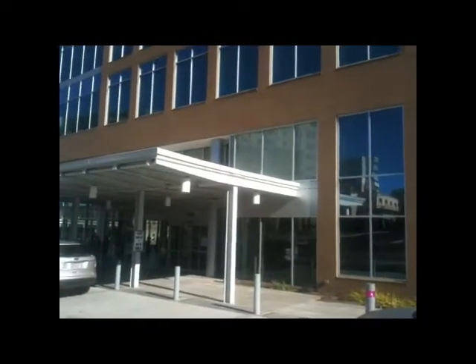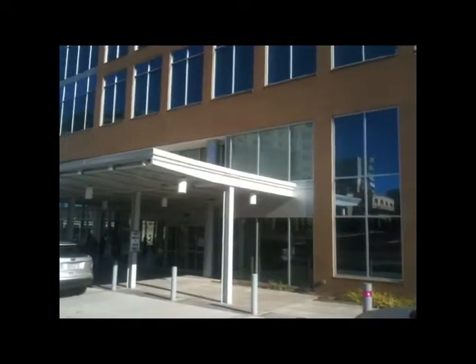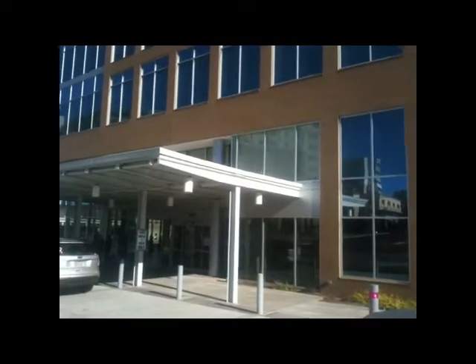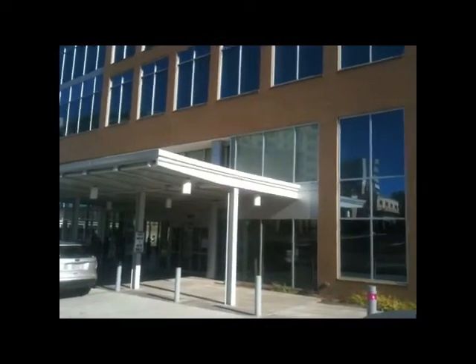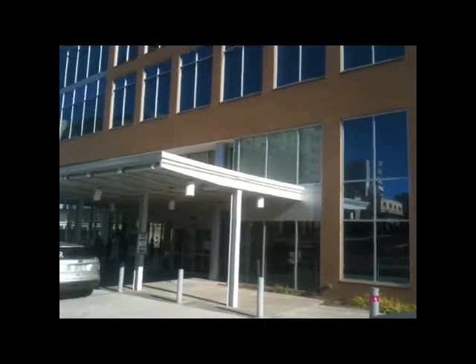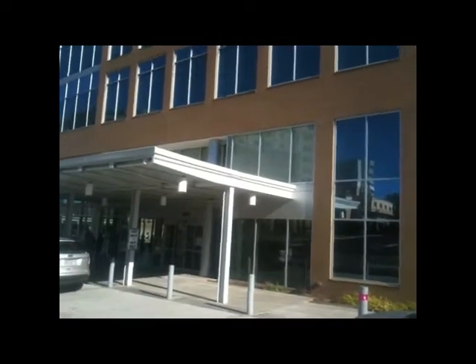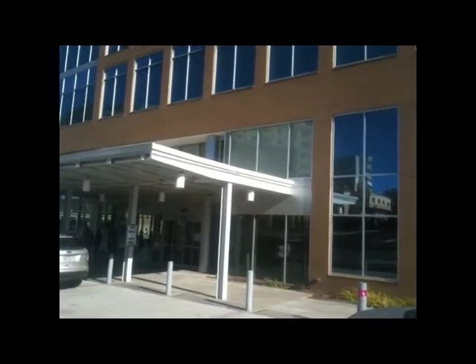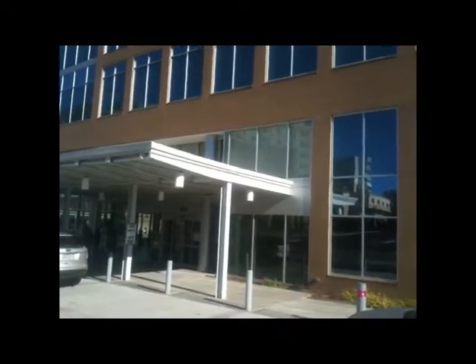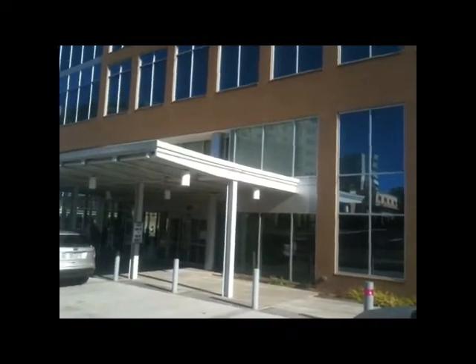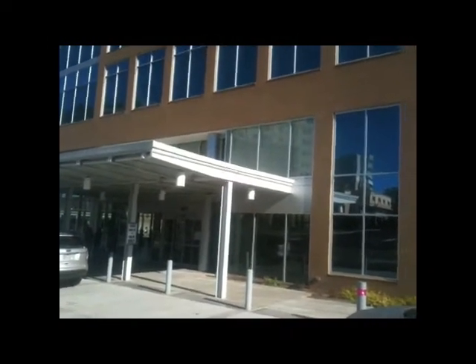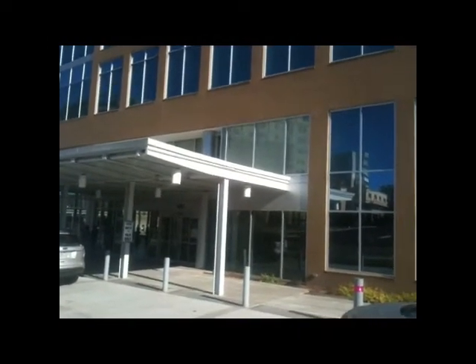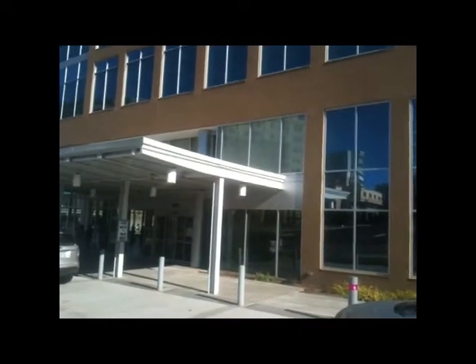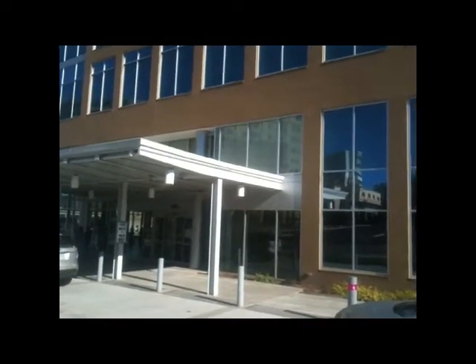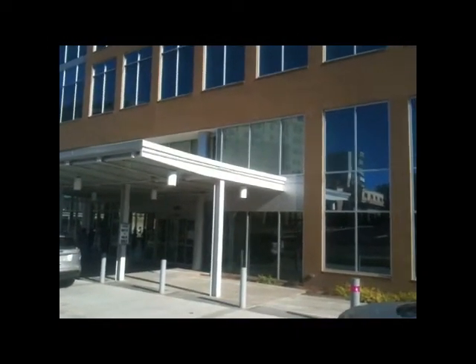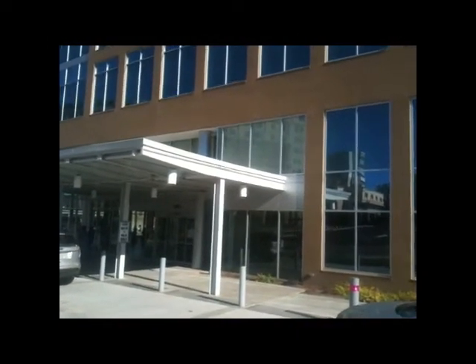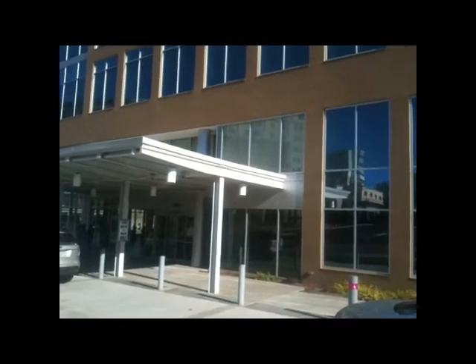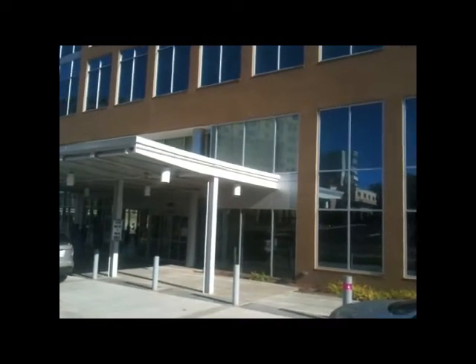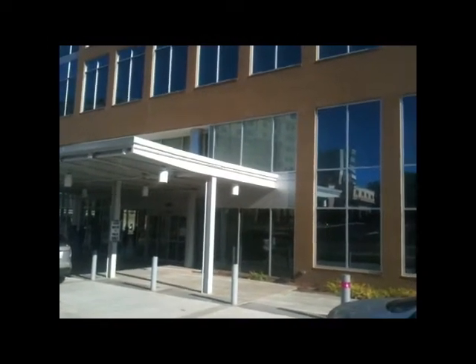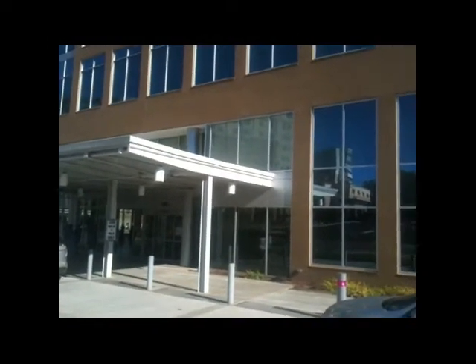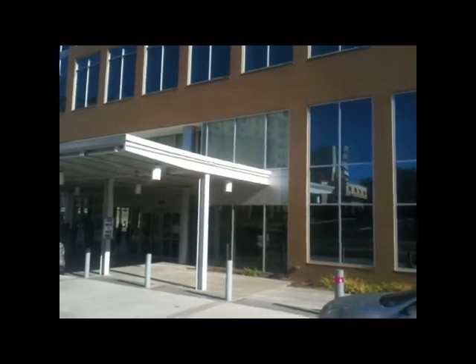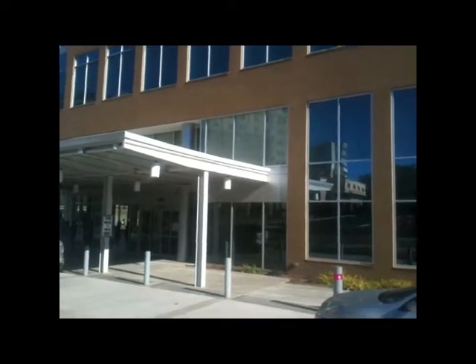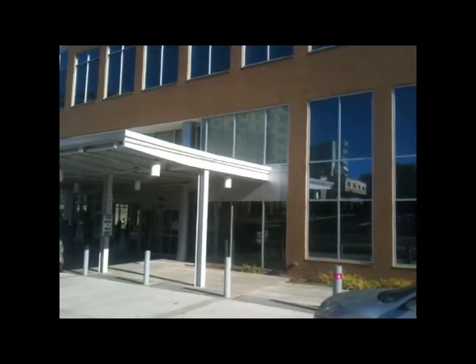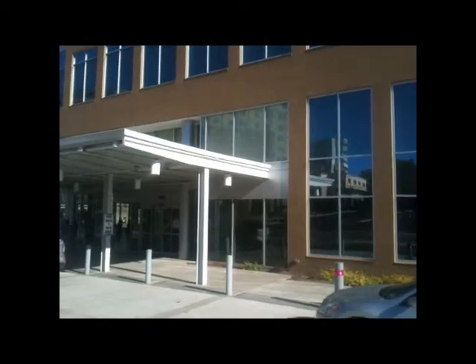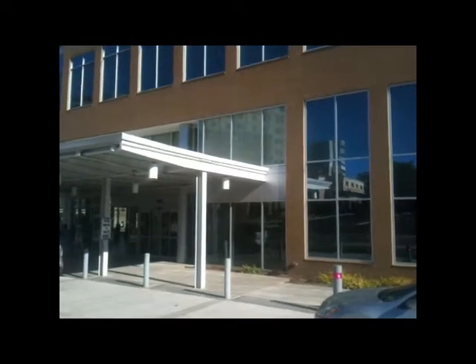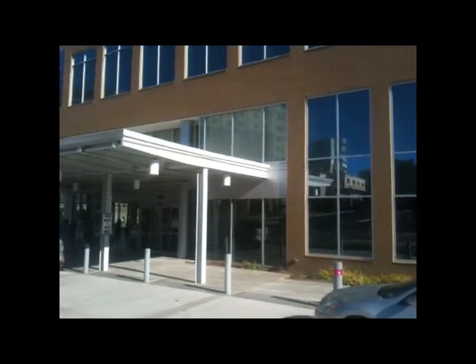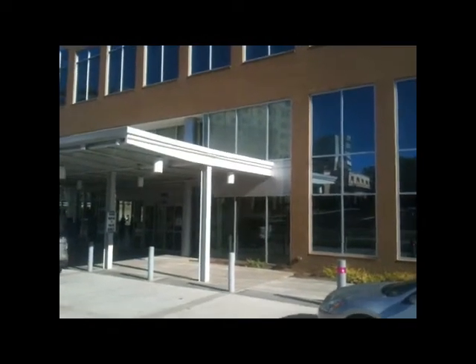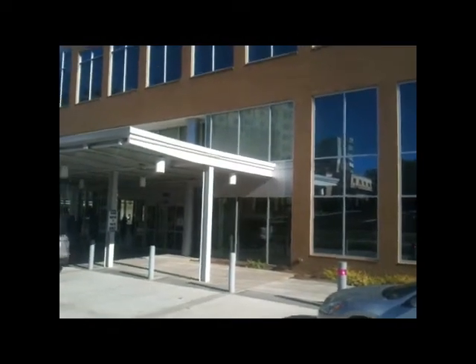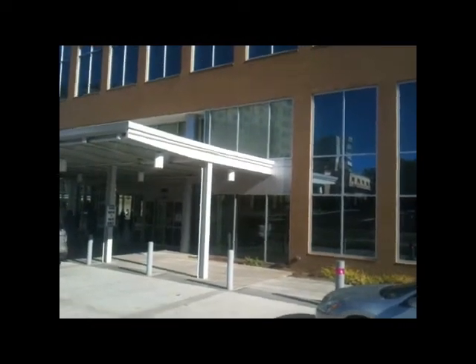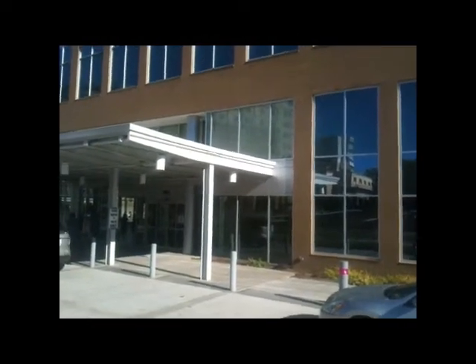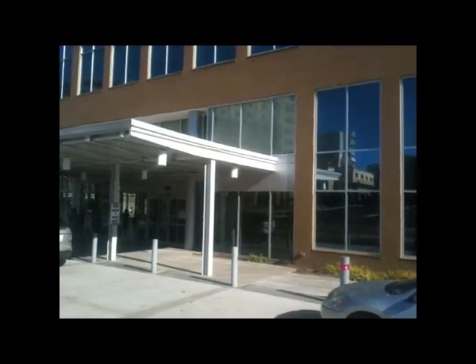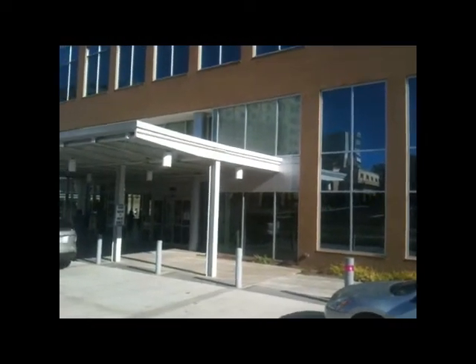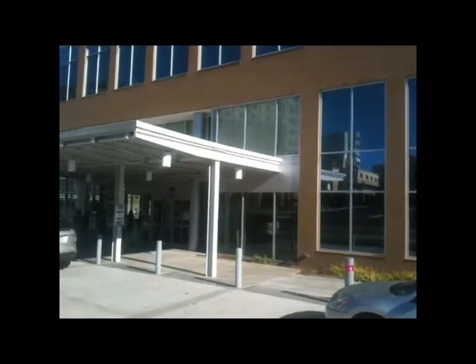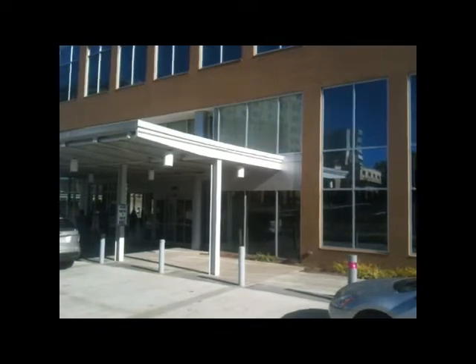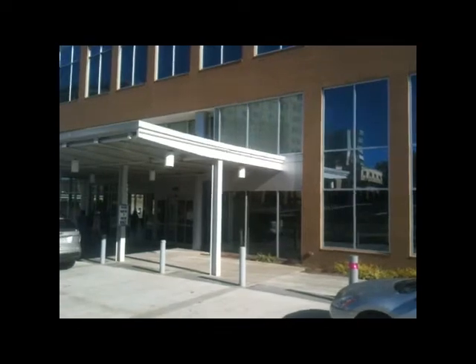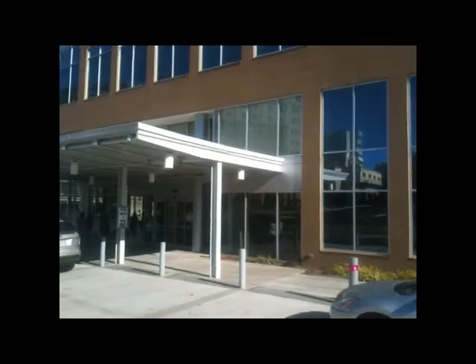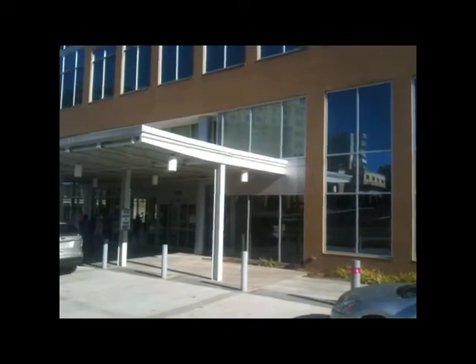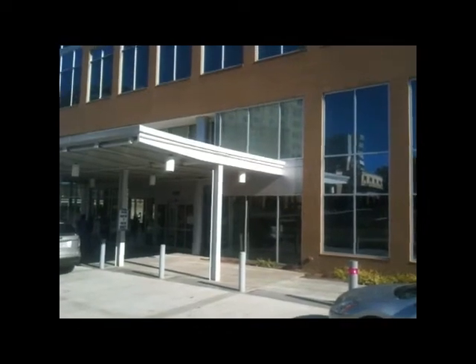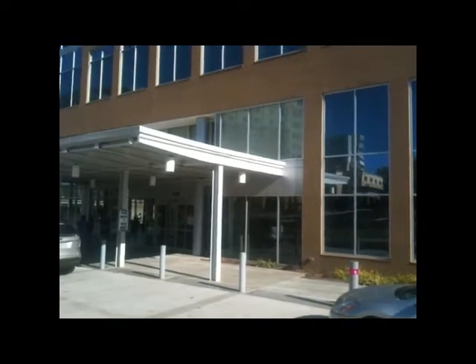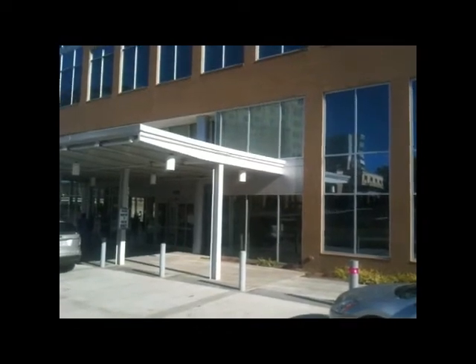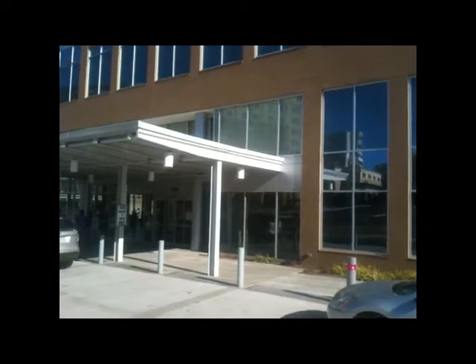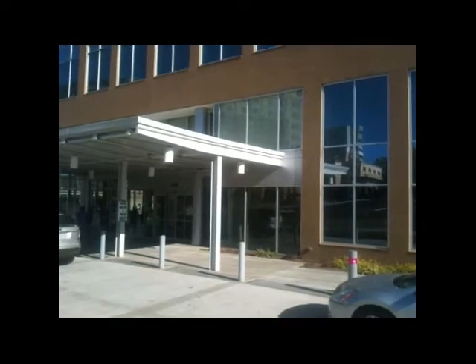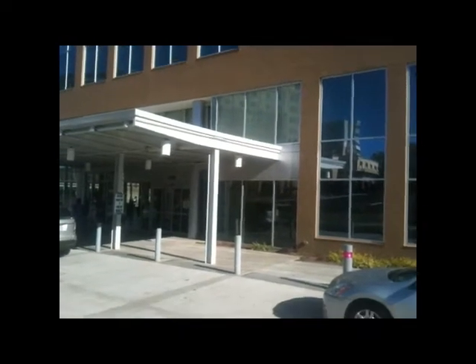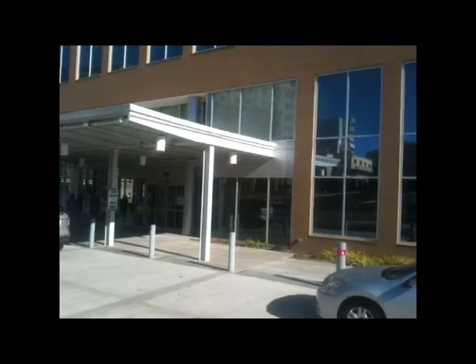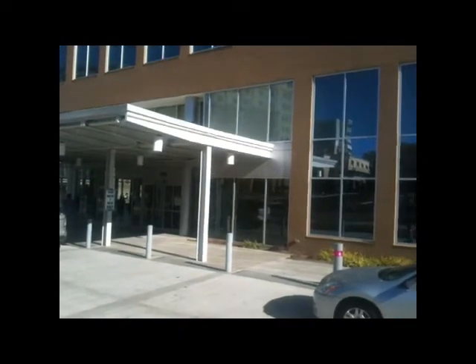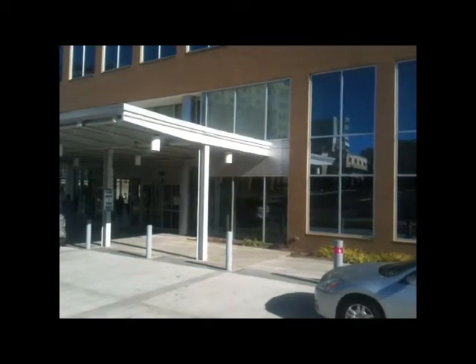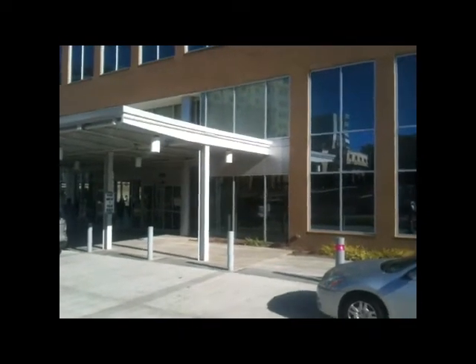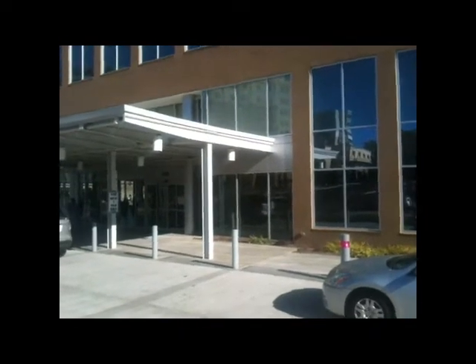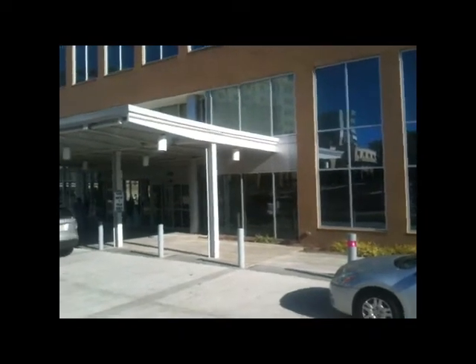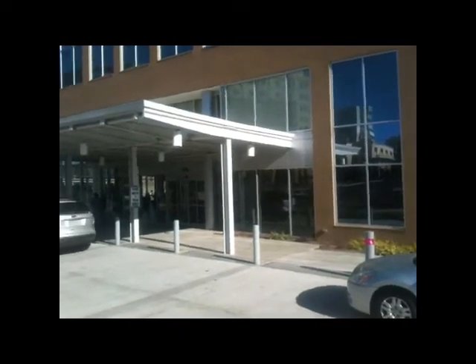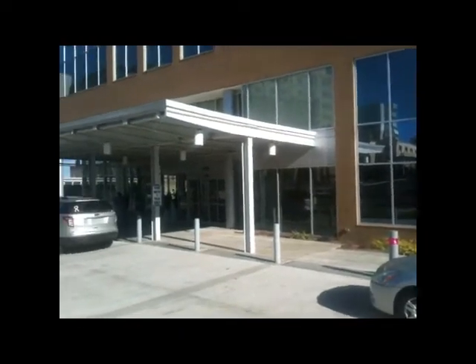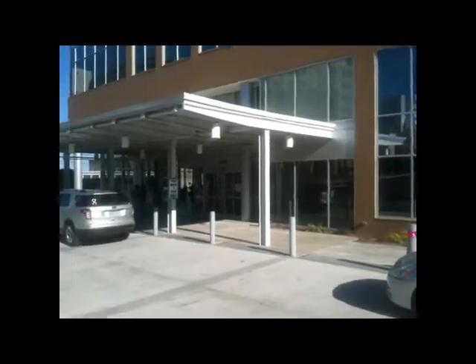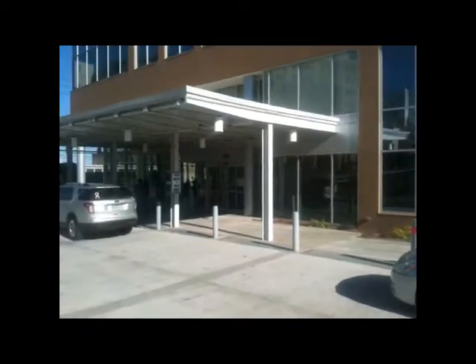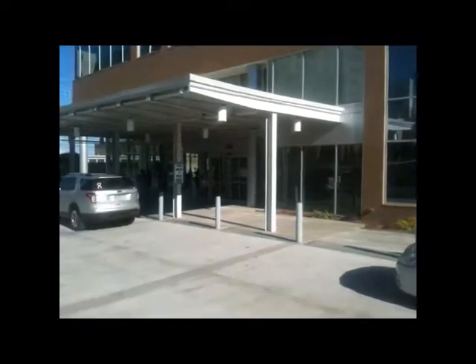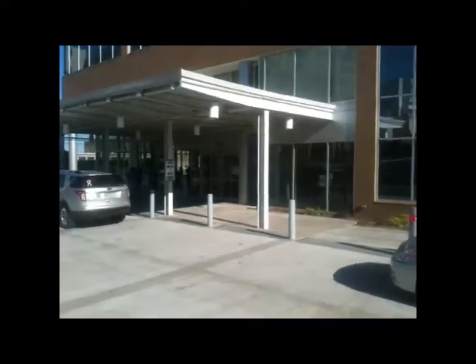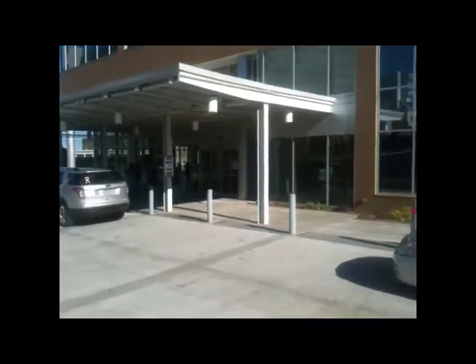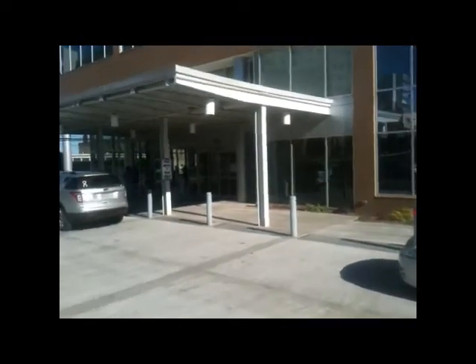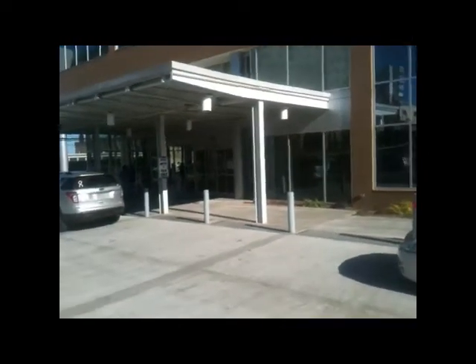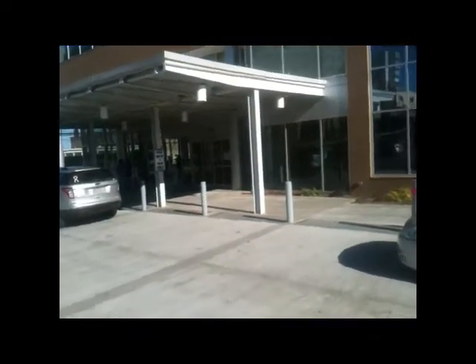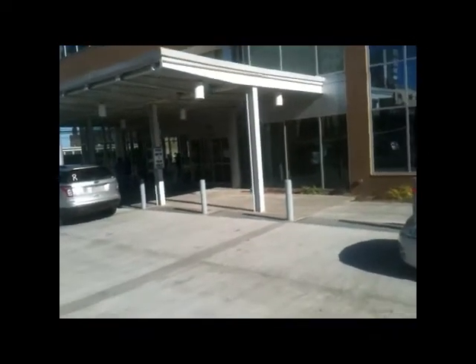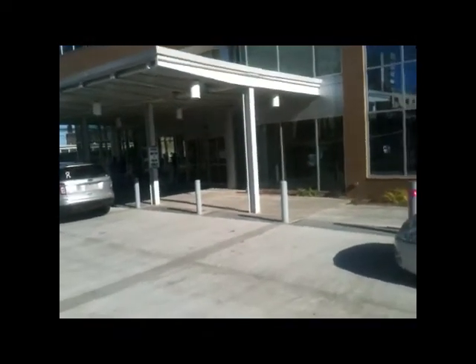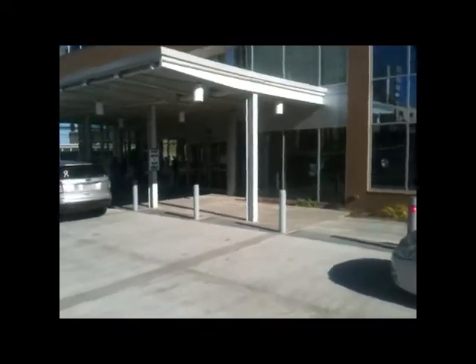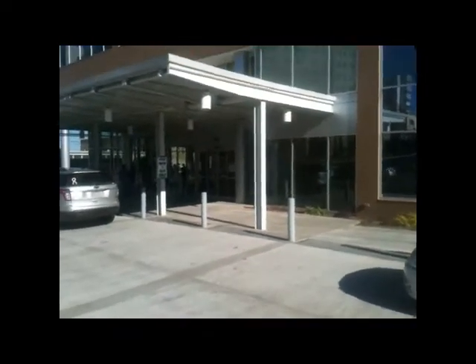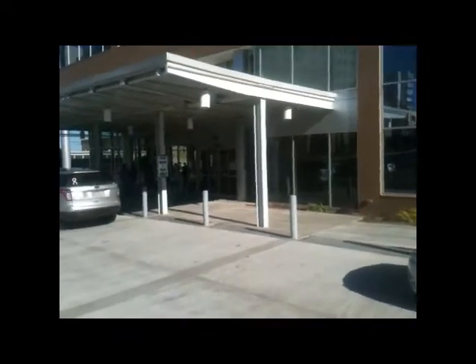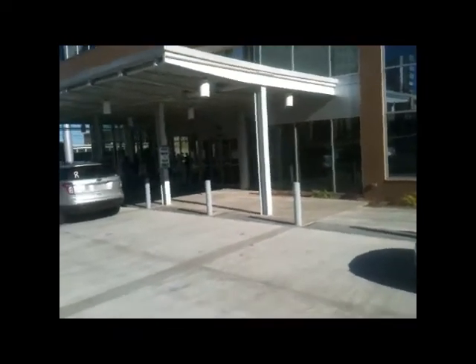Welcome to the new Navicent Health Peyton Anderson Cancer Center, expected to be fully open for patients on November 17th. Let's take a look inside.